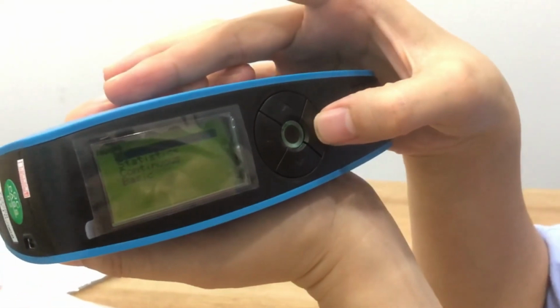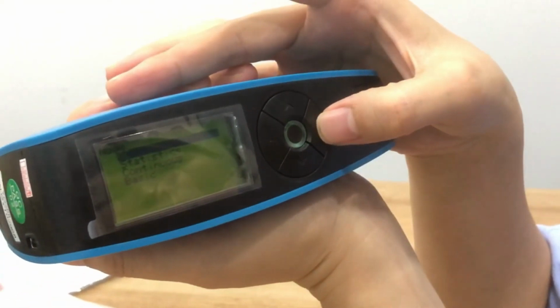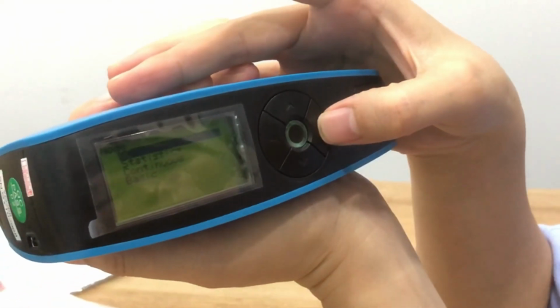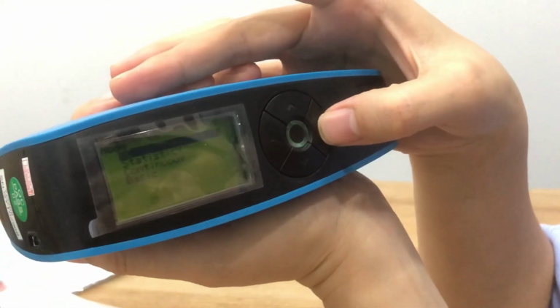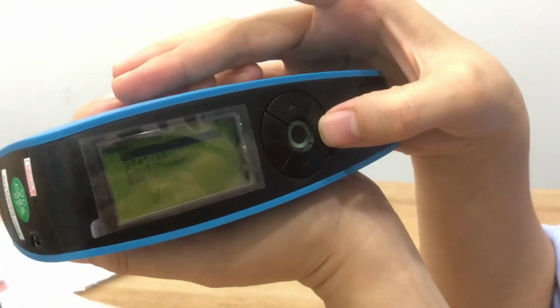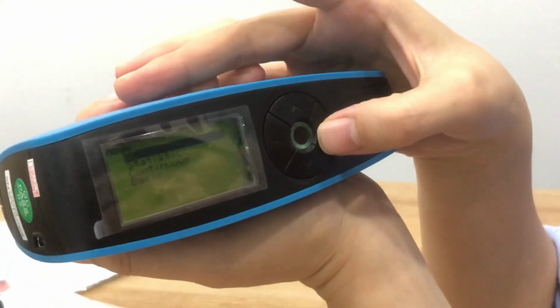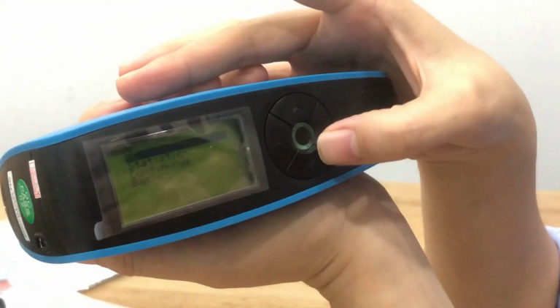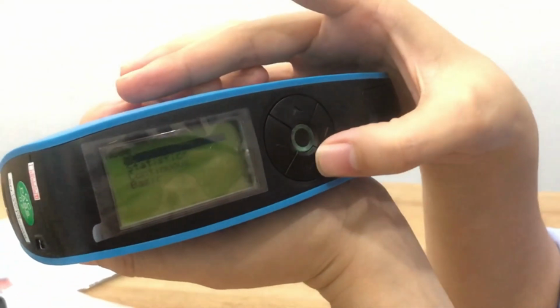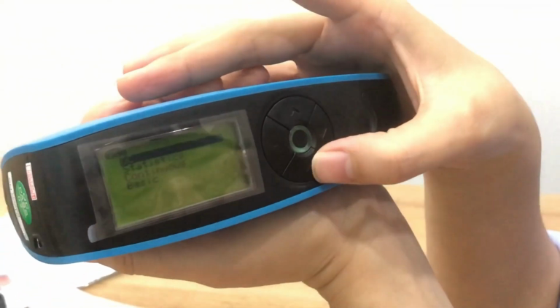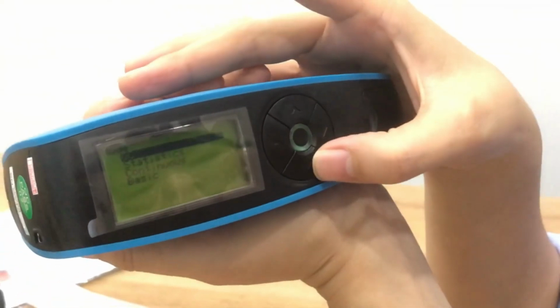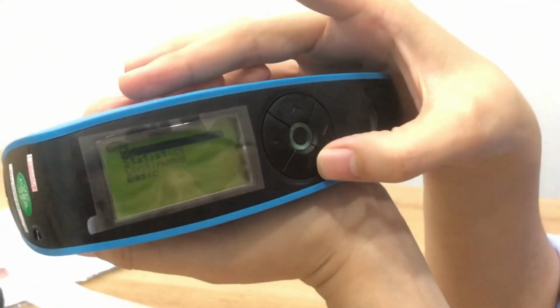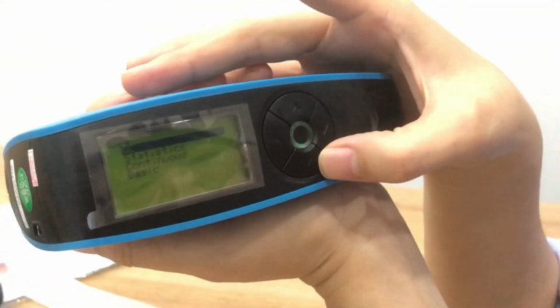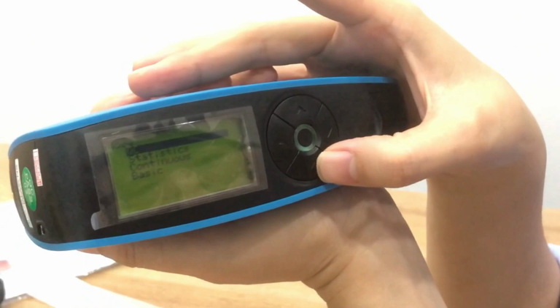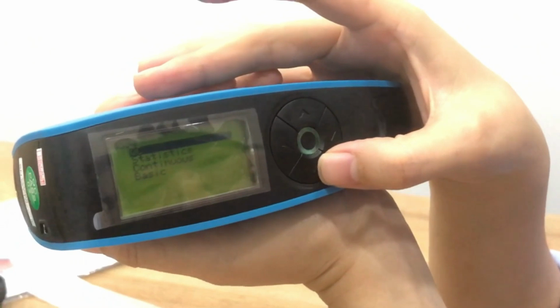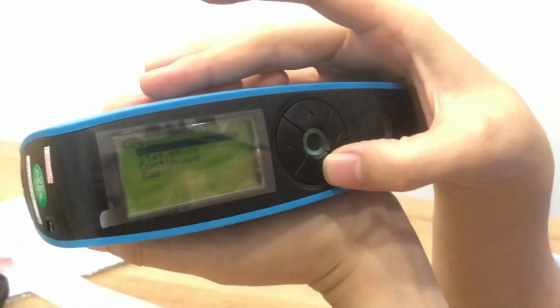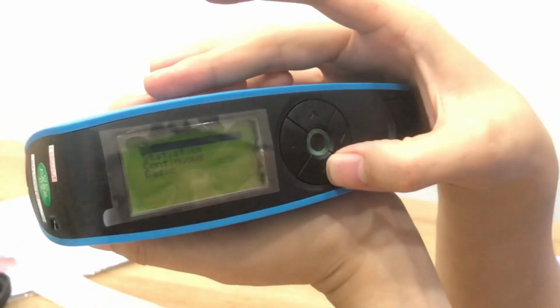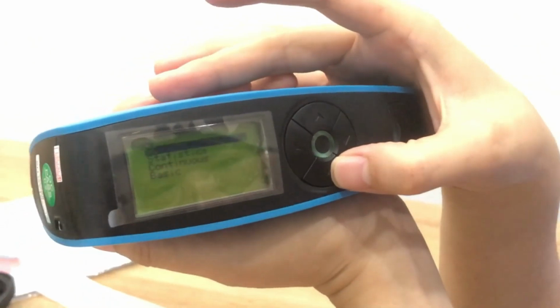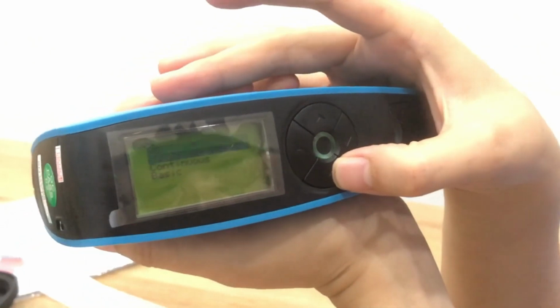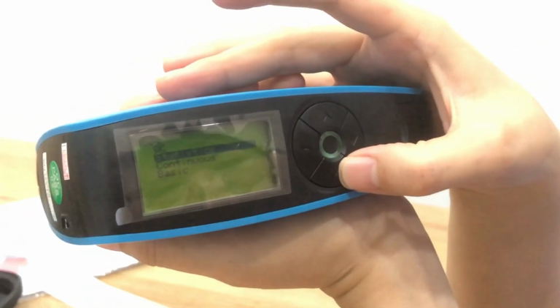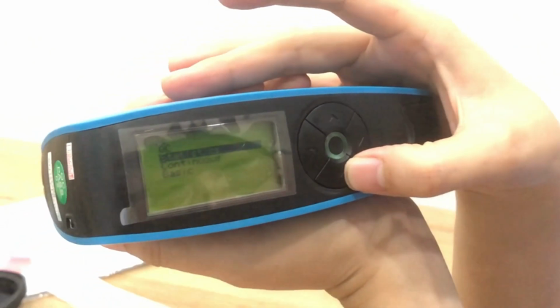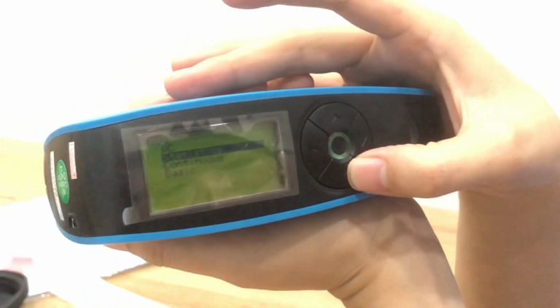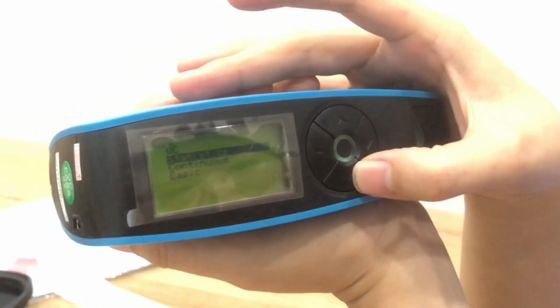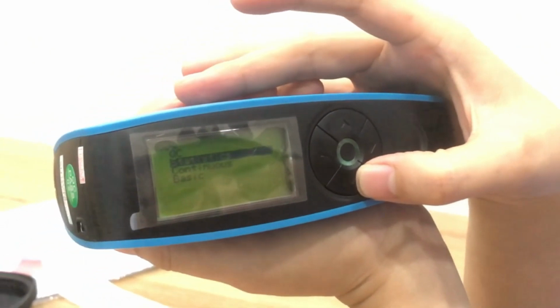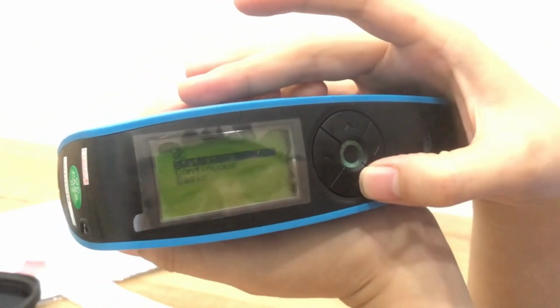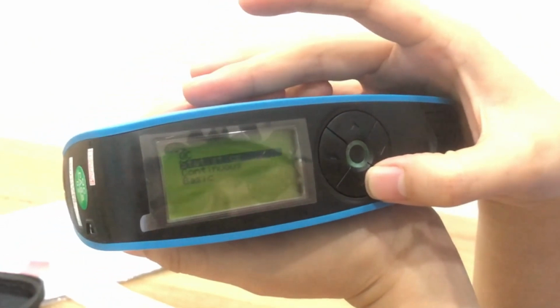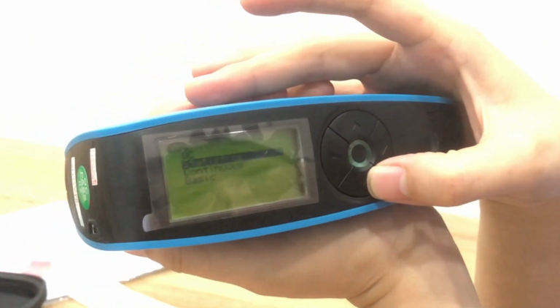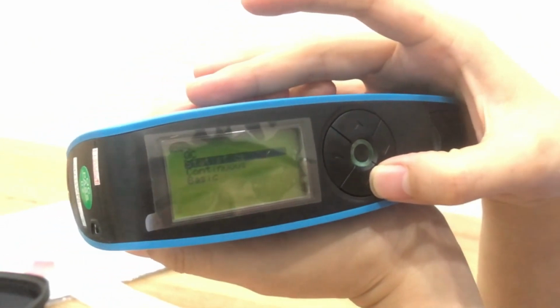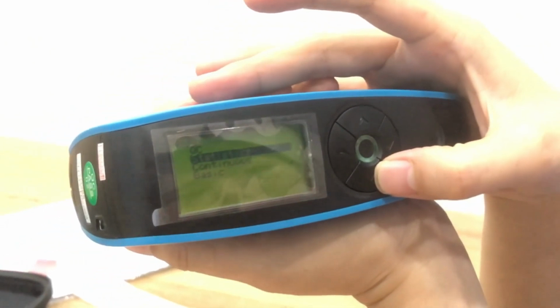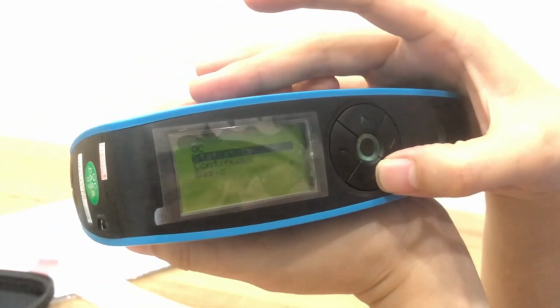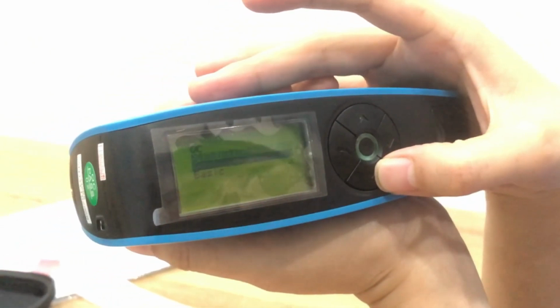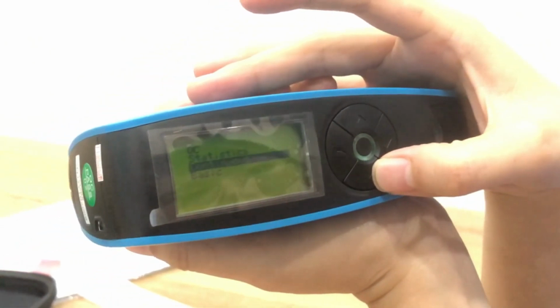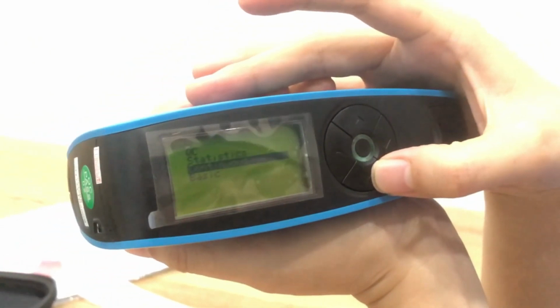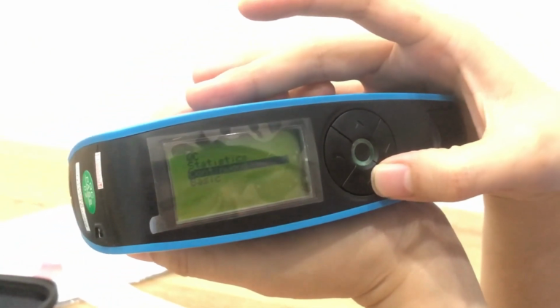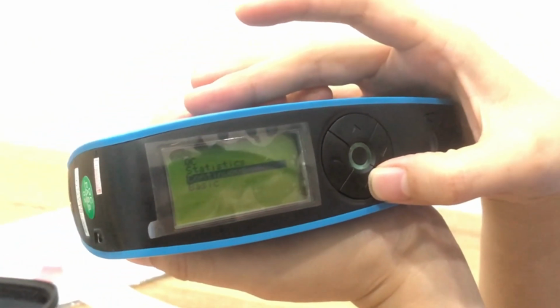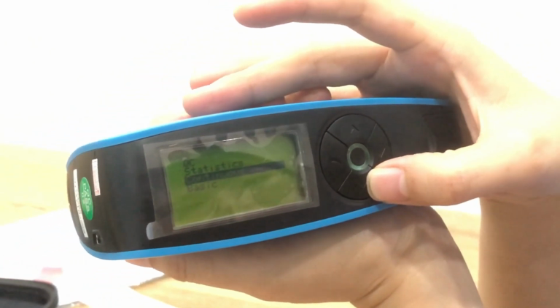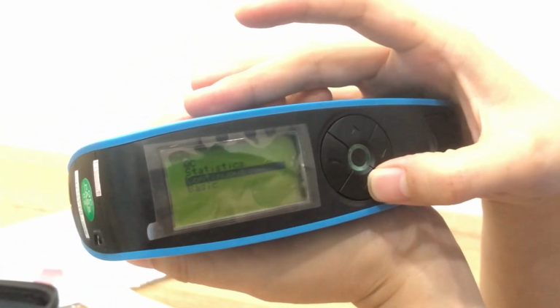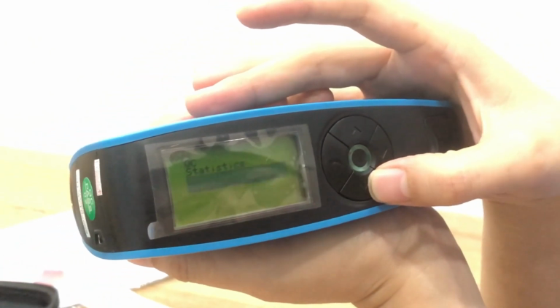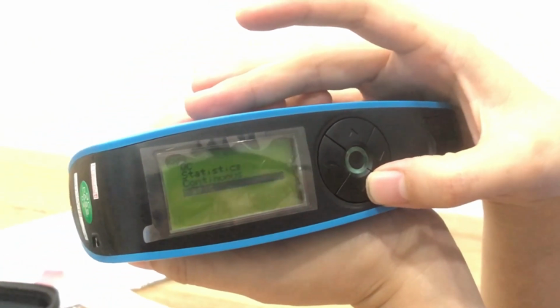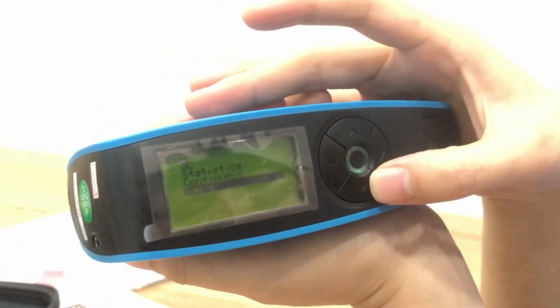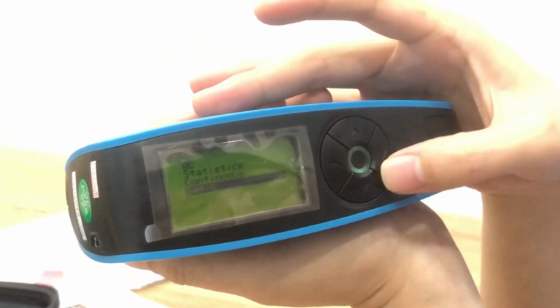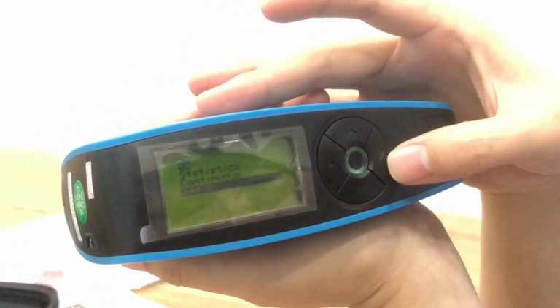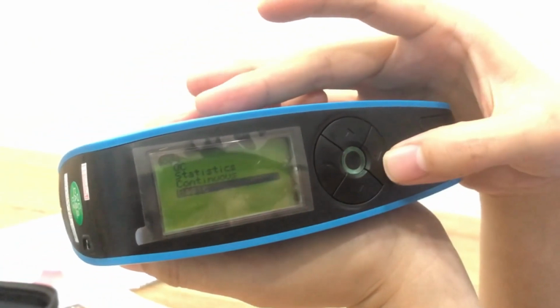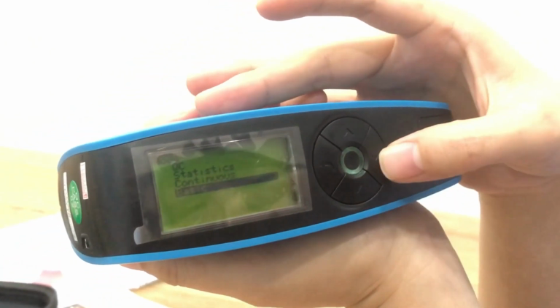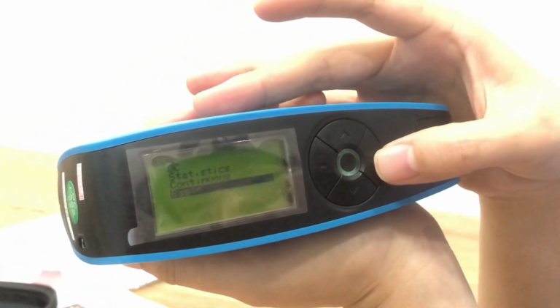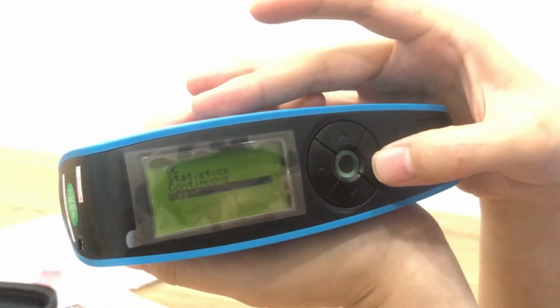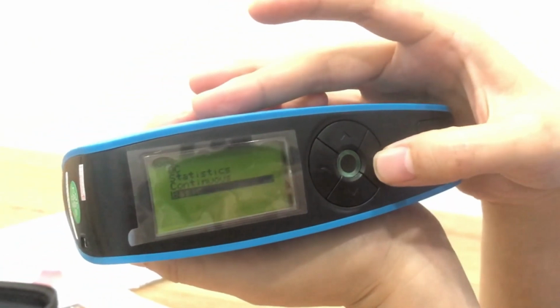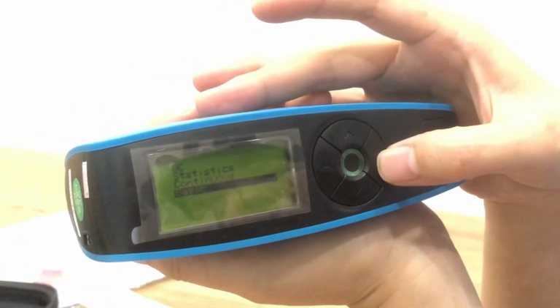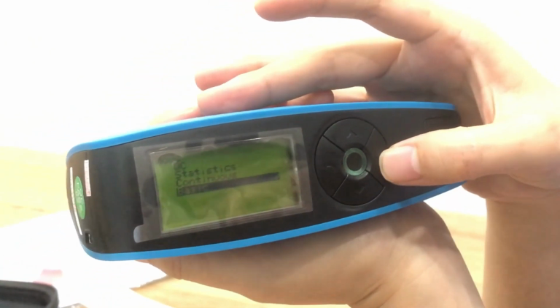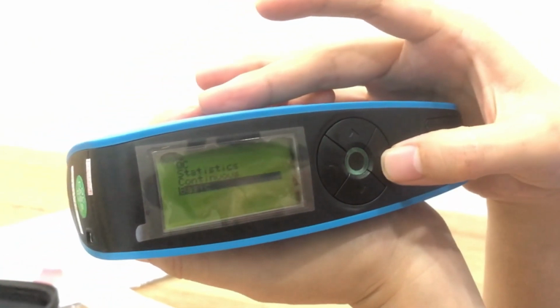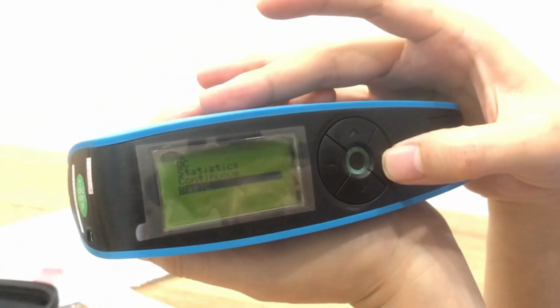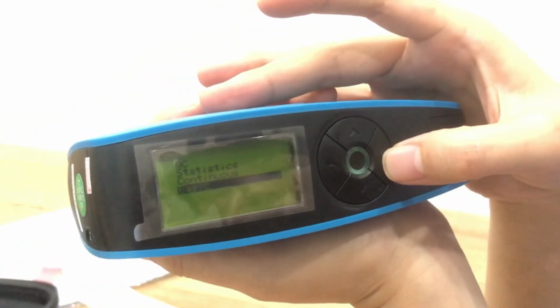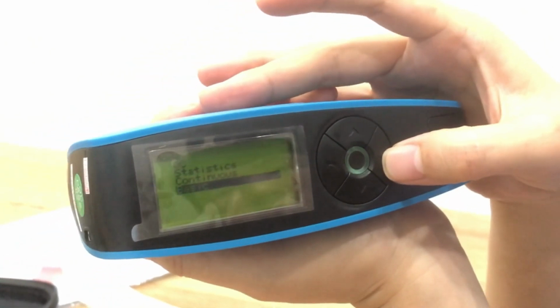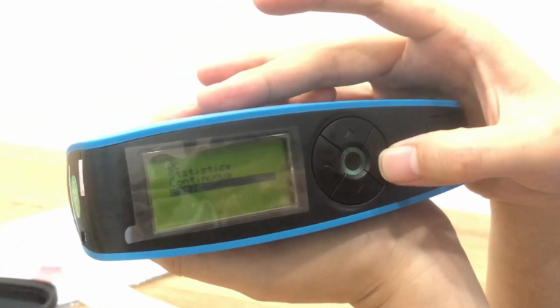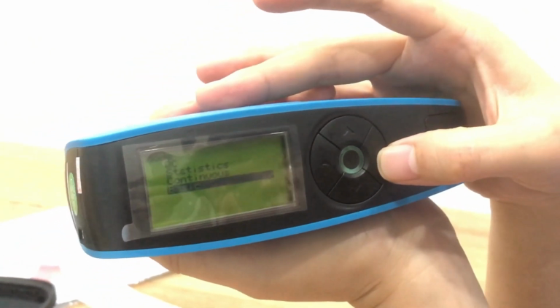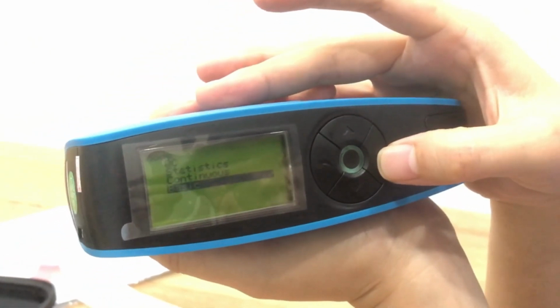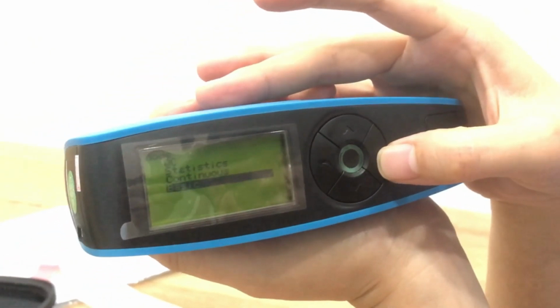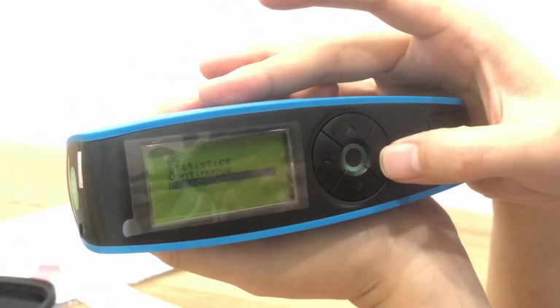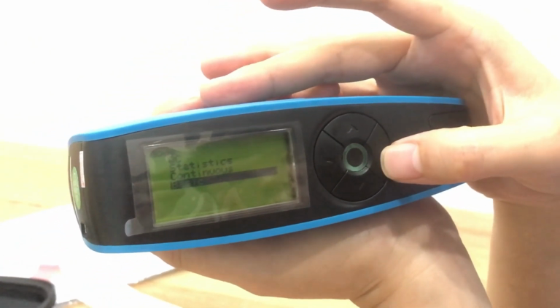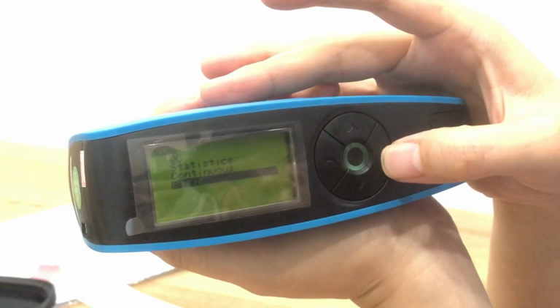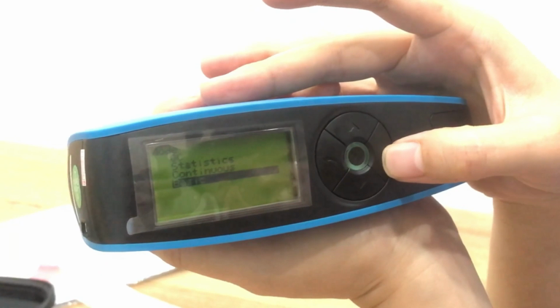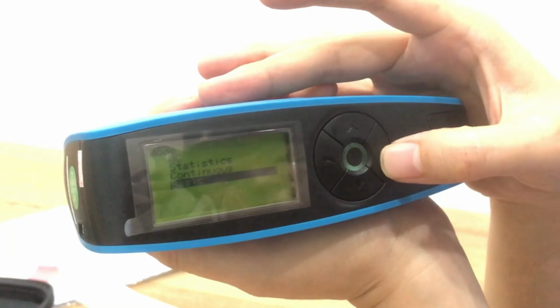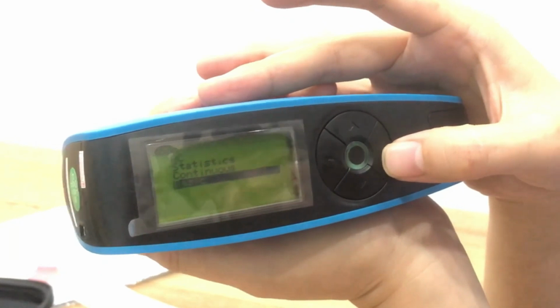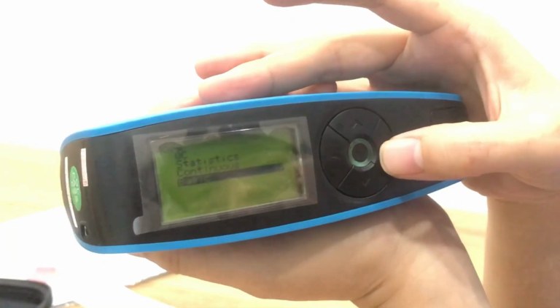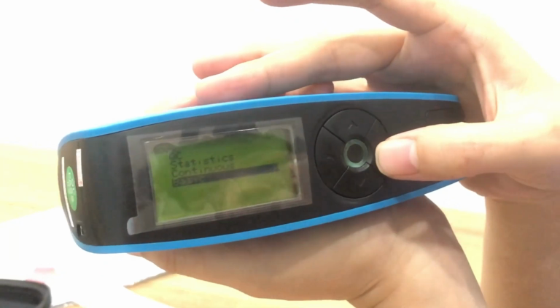Modes available include QC mode. Now let's select basic mode.